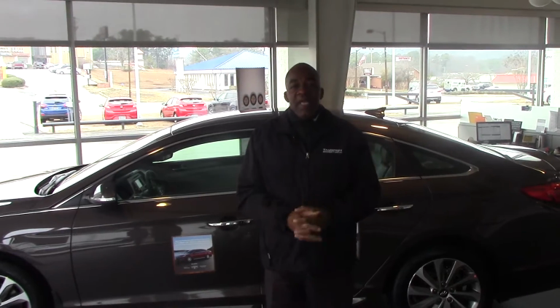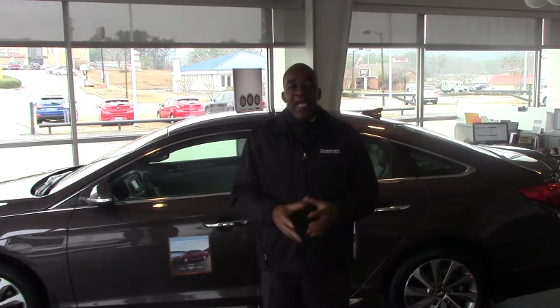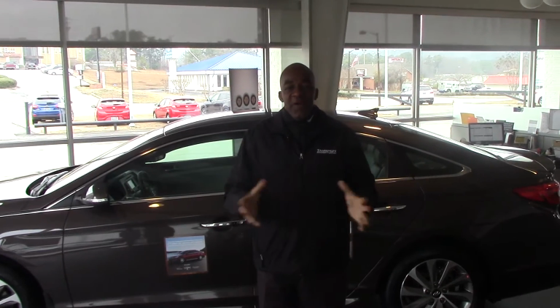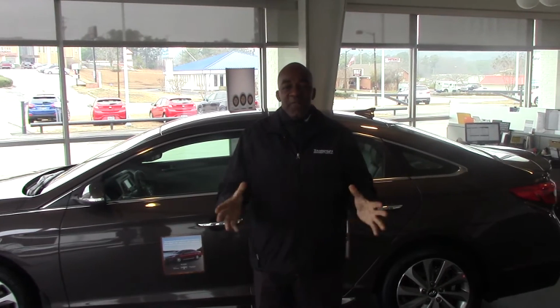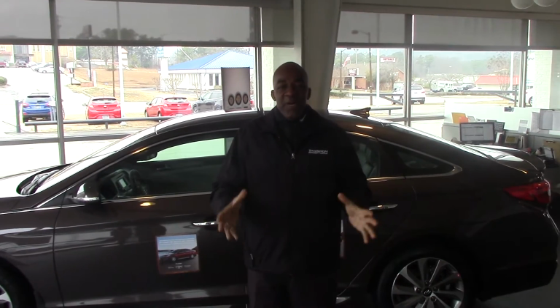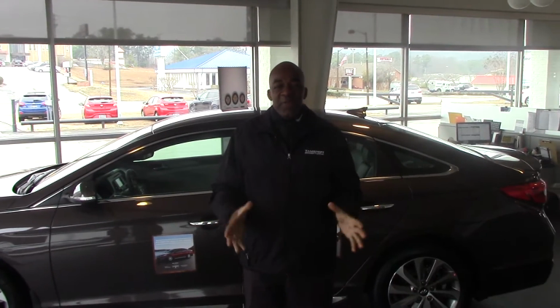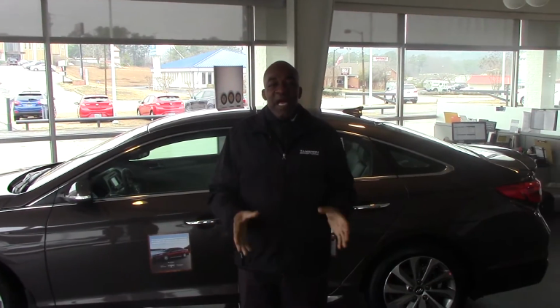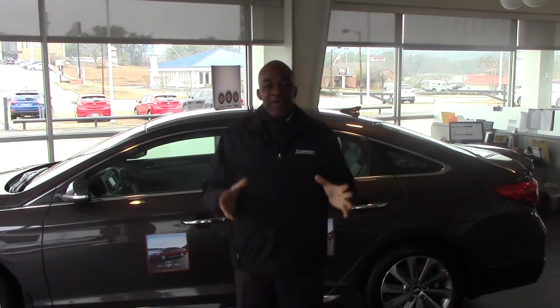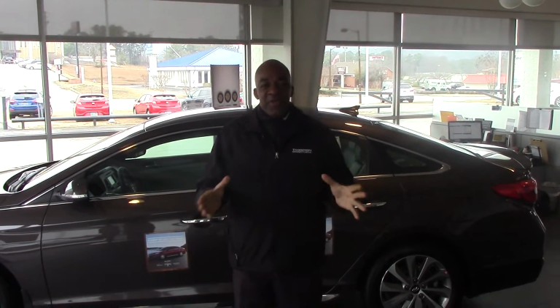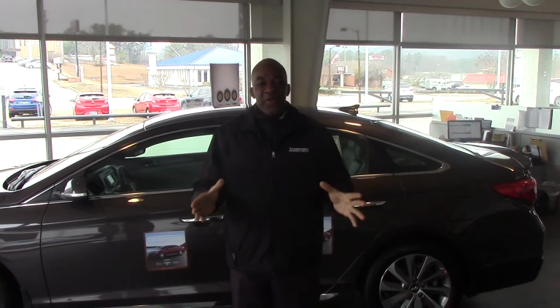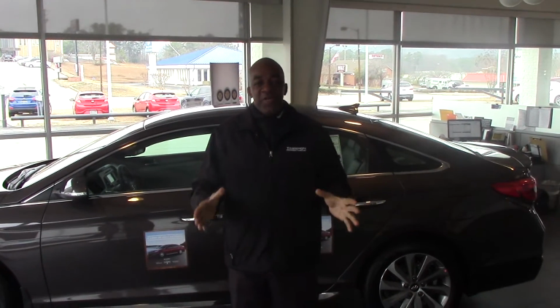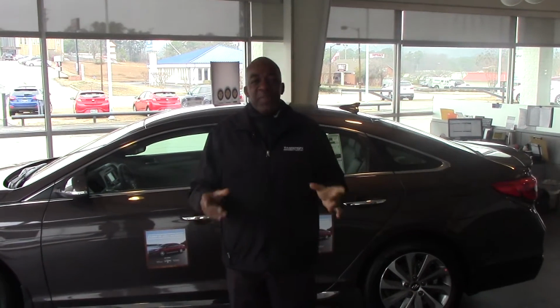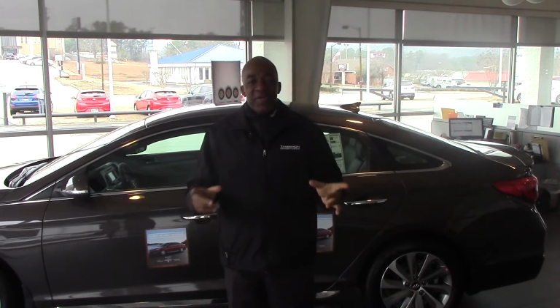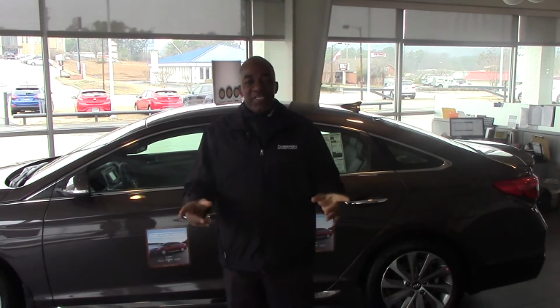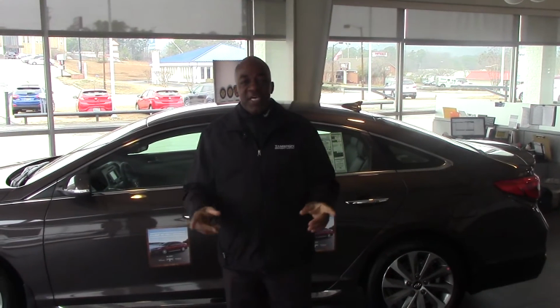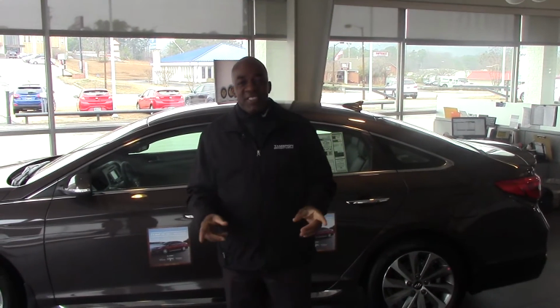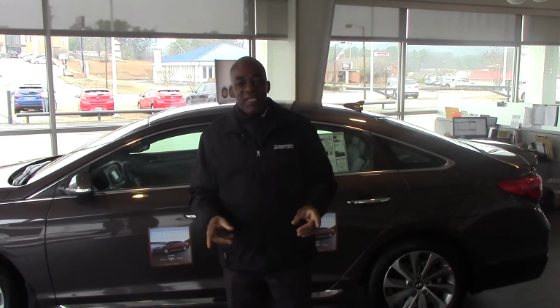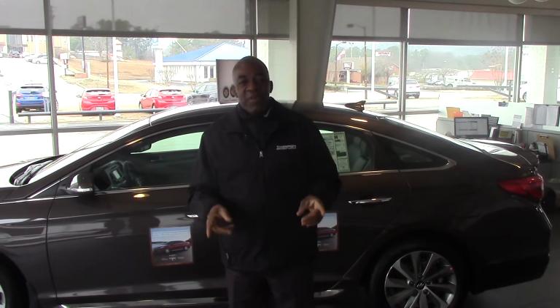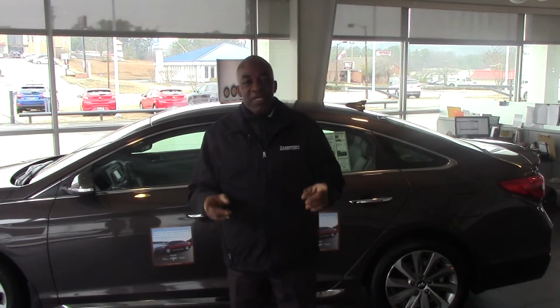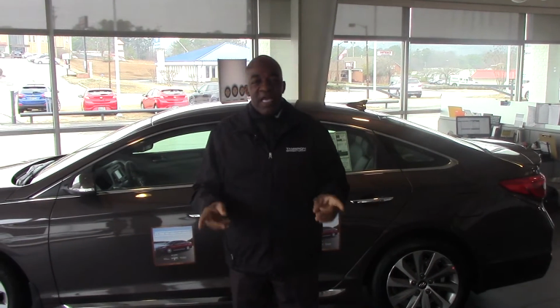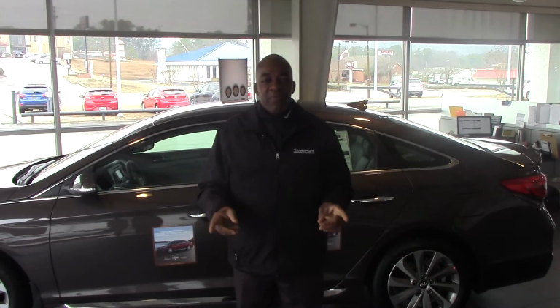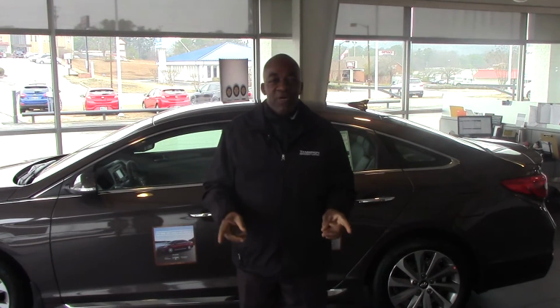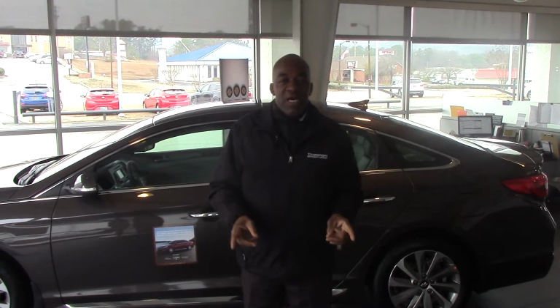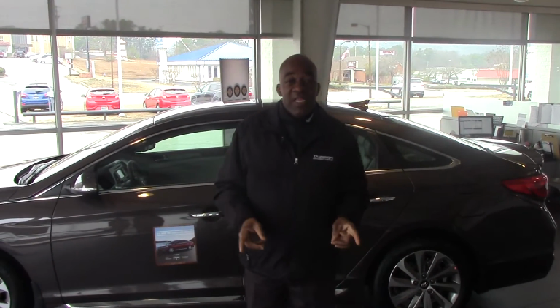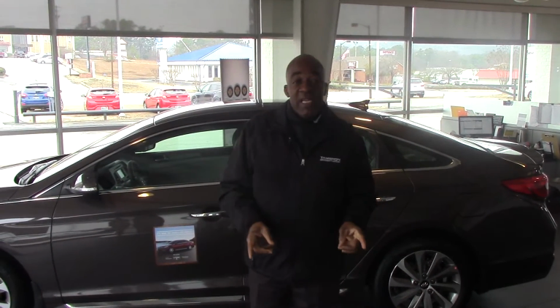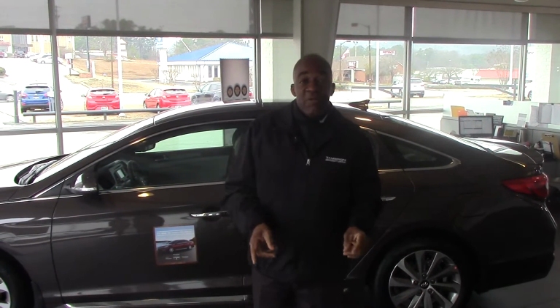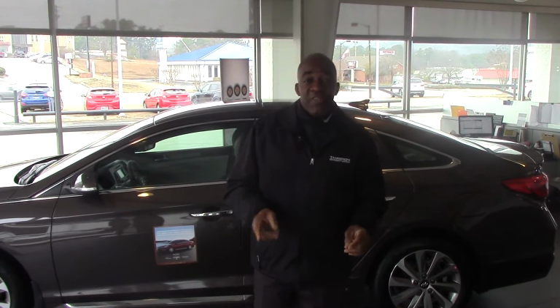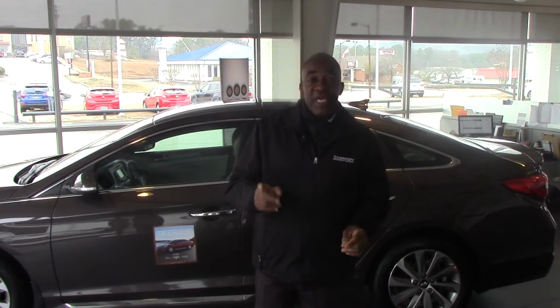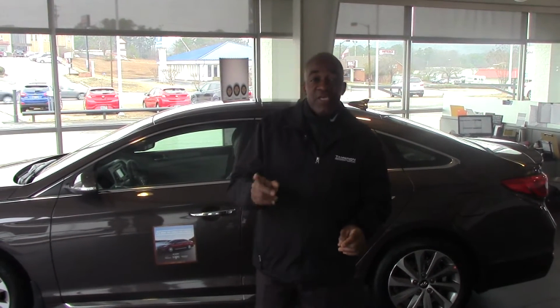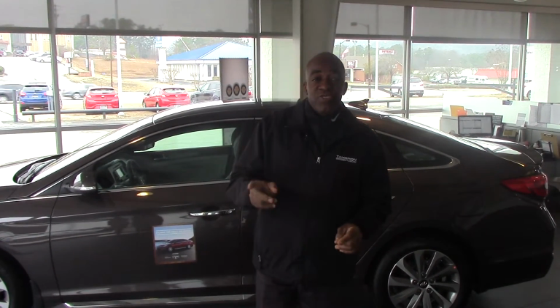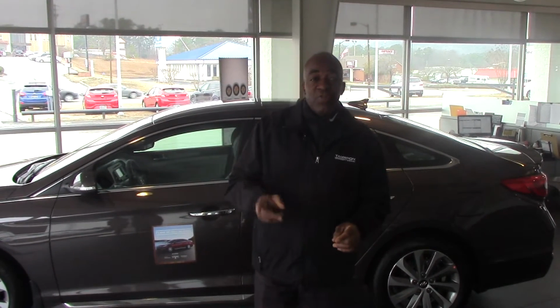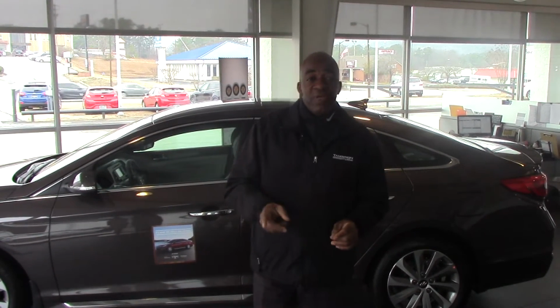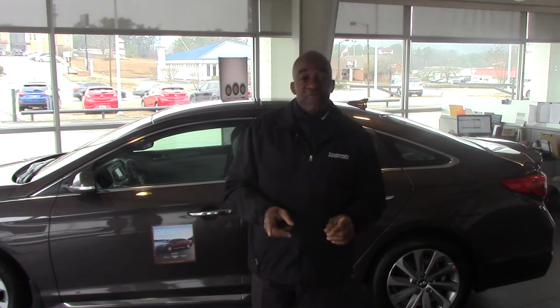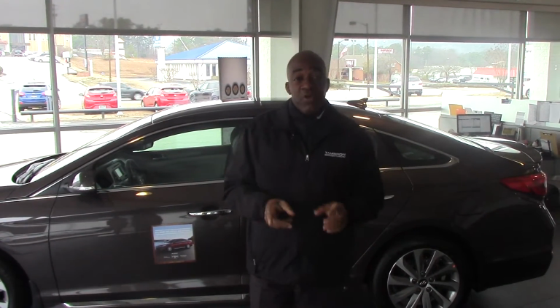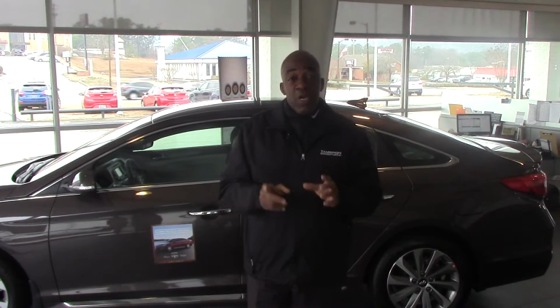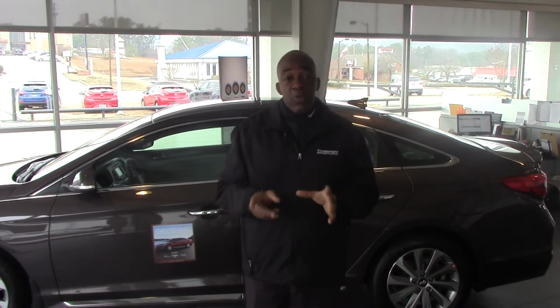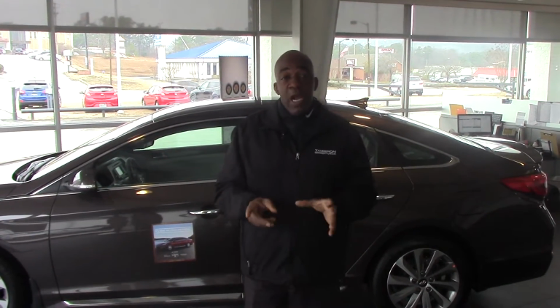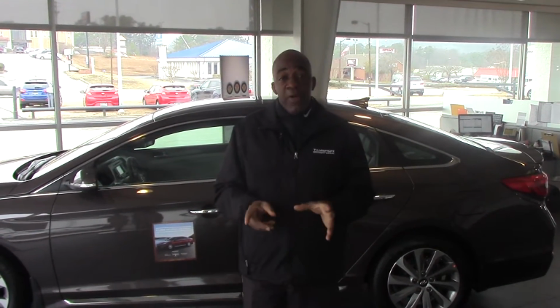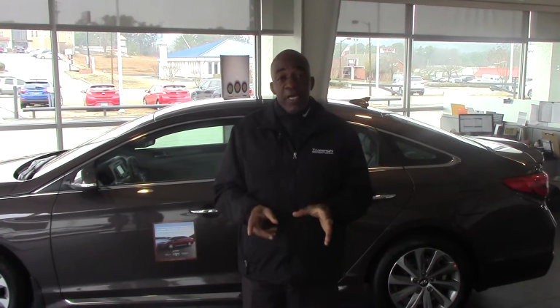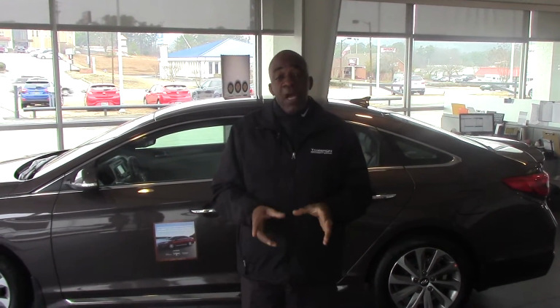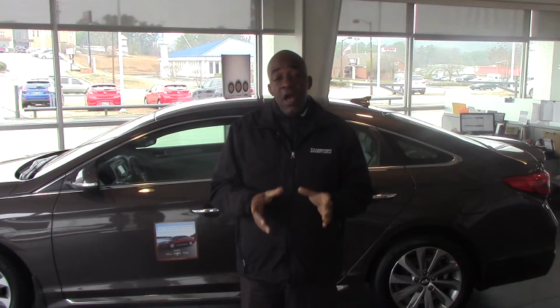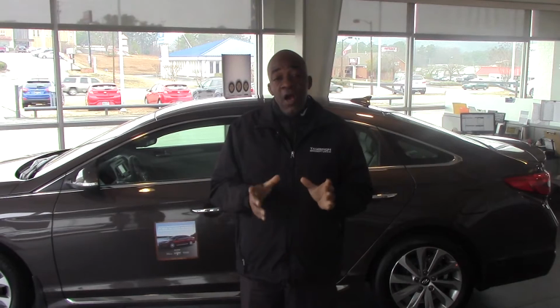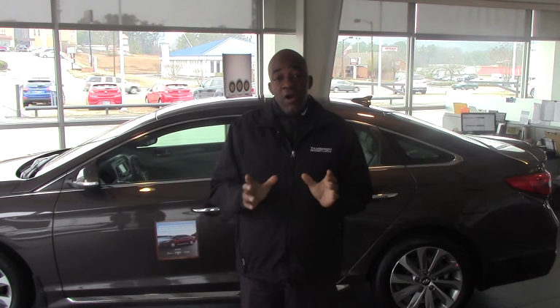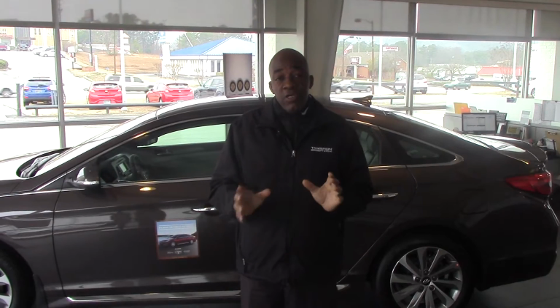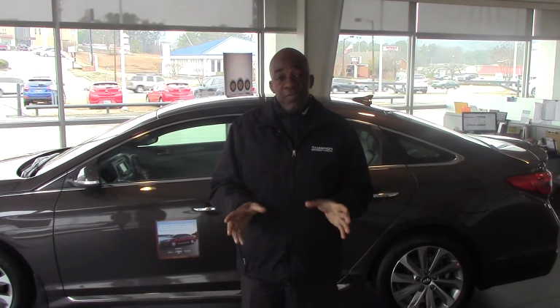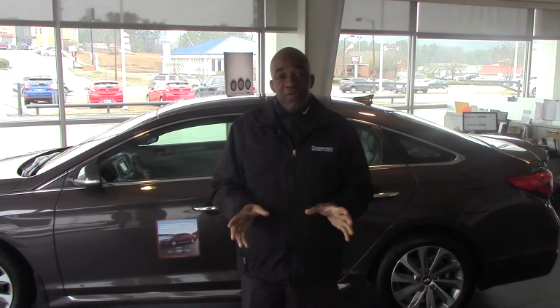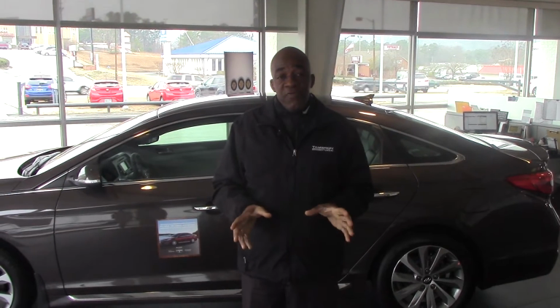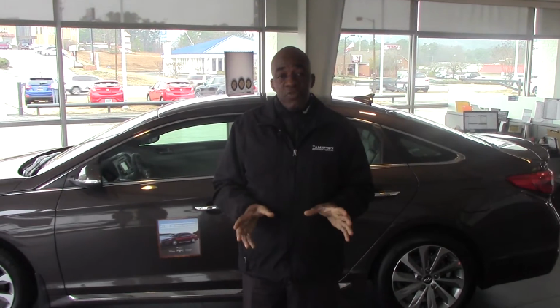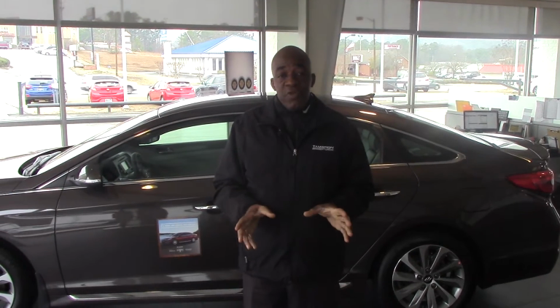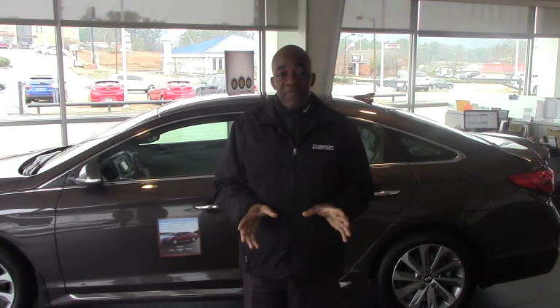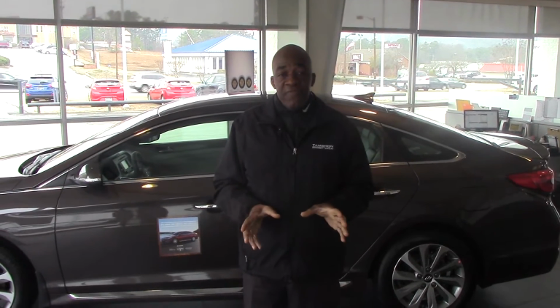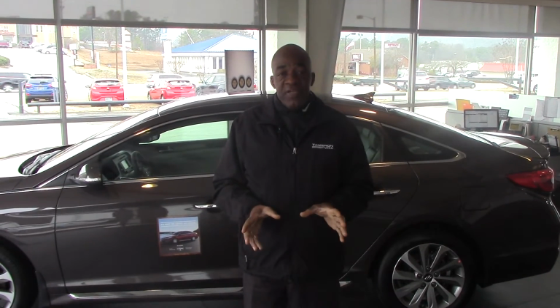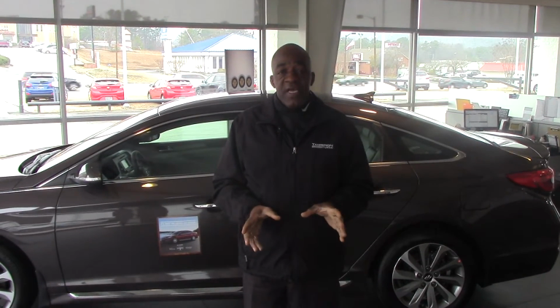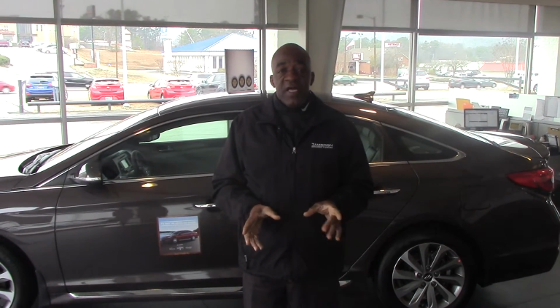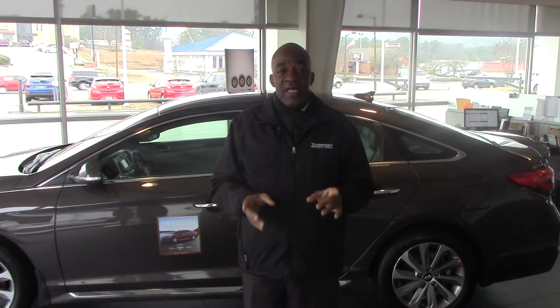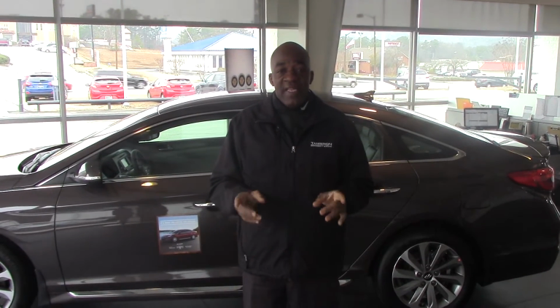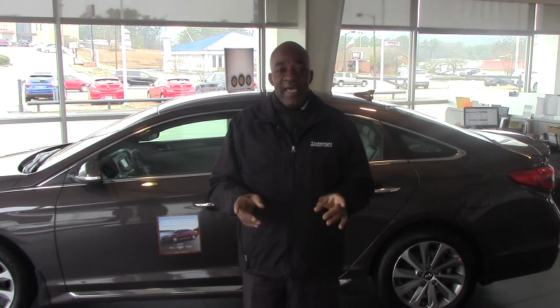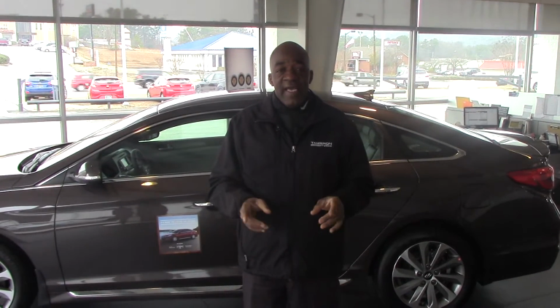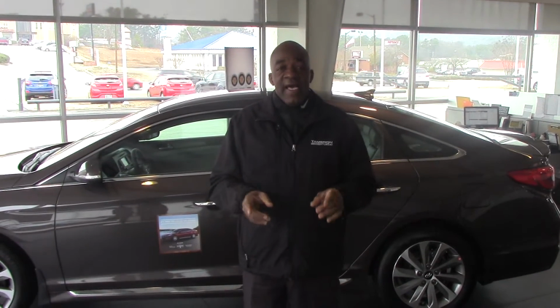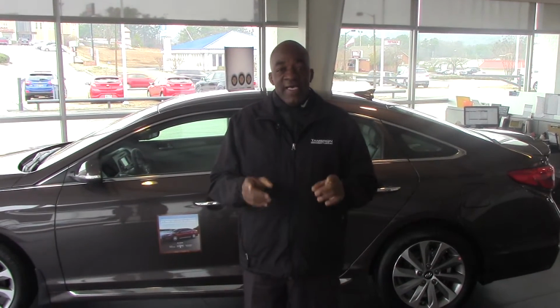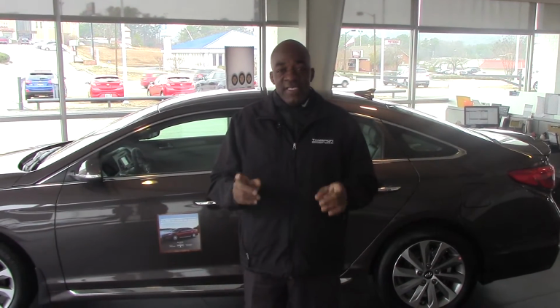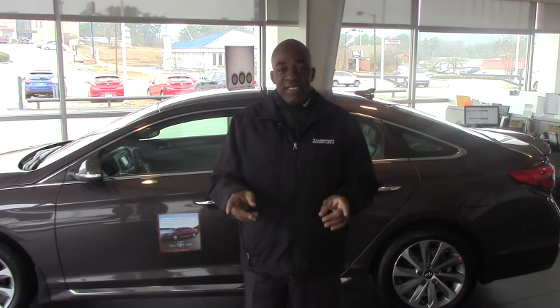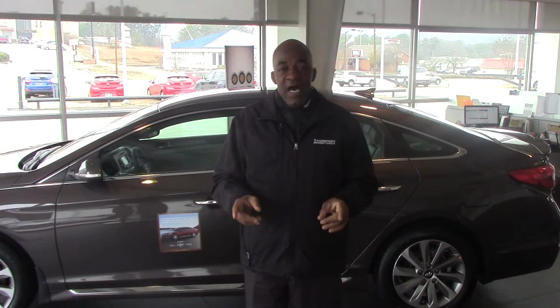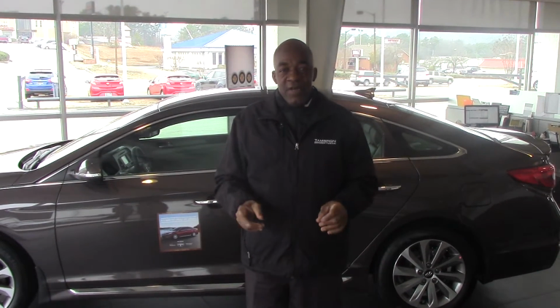Hello Margaret, how you doing? I'm Larry Johnson. I'm here at Tamron Hyundai and I want to thank you so much for your inquiry on the beautiful 2015 Hyundai Sonata.